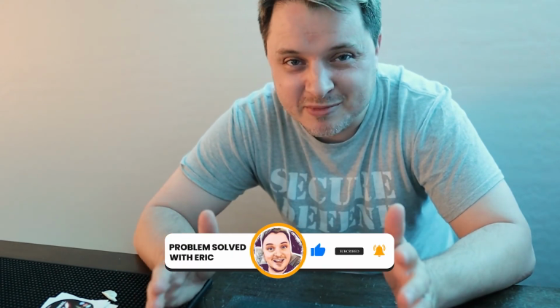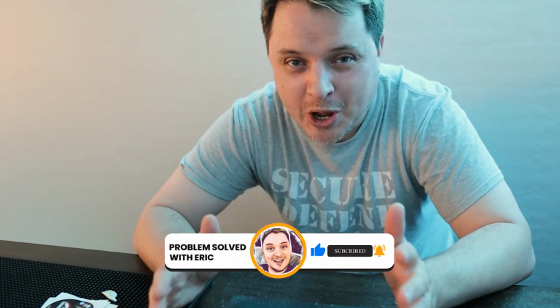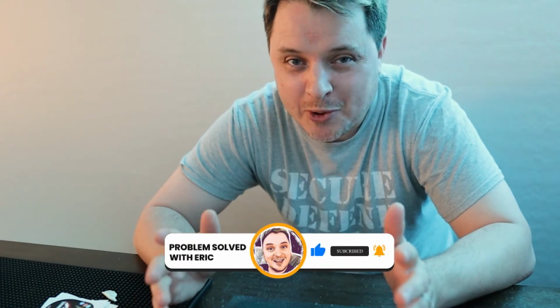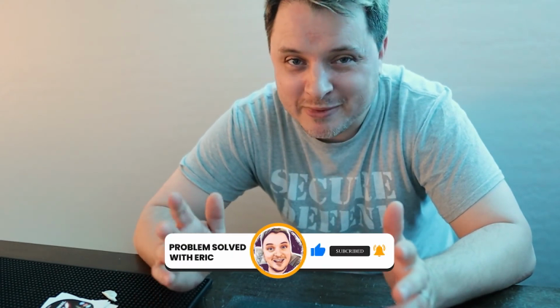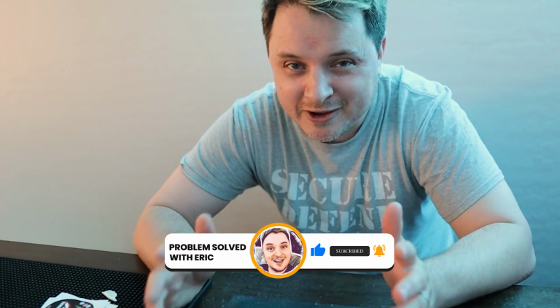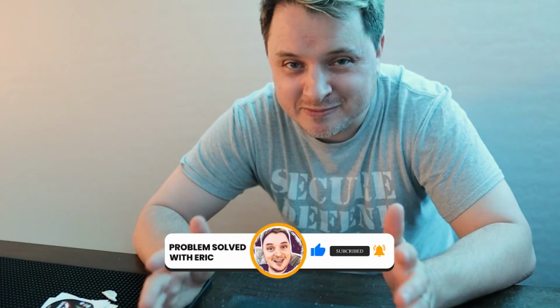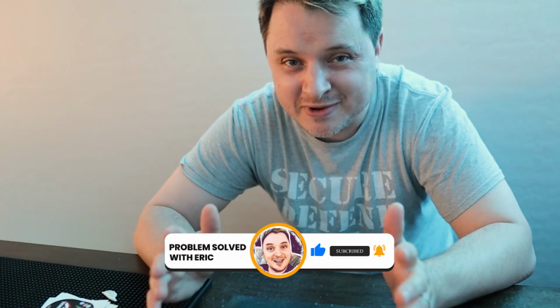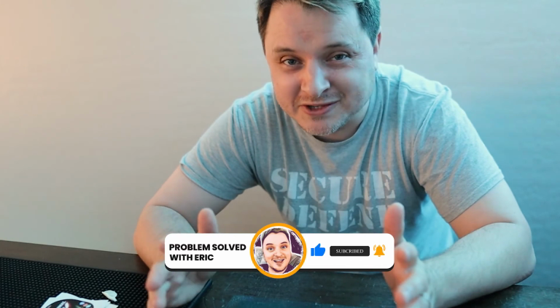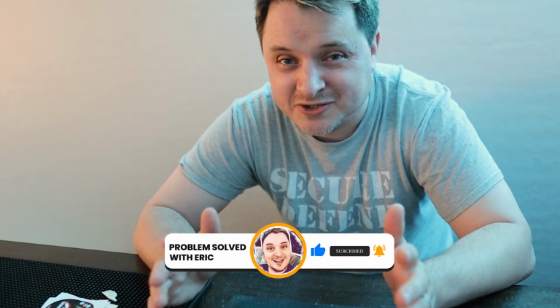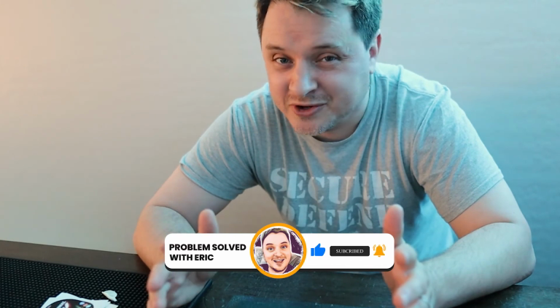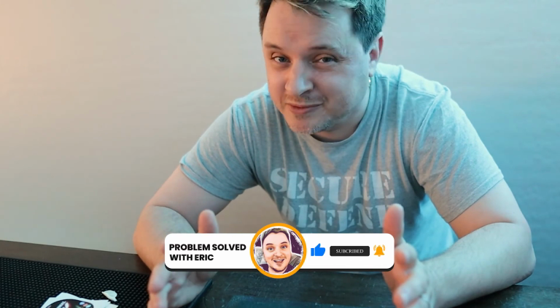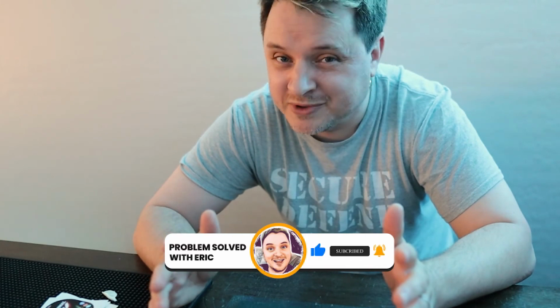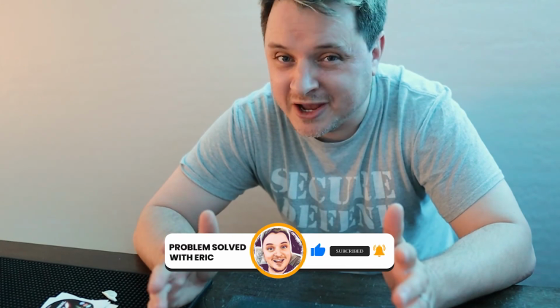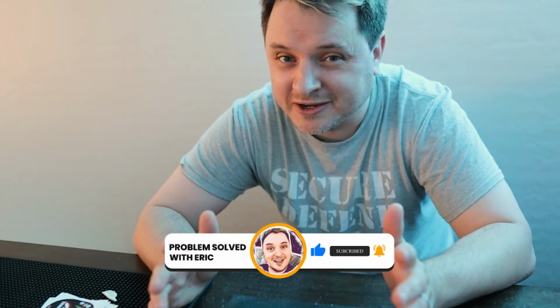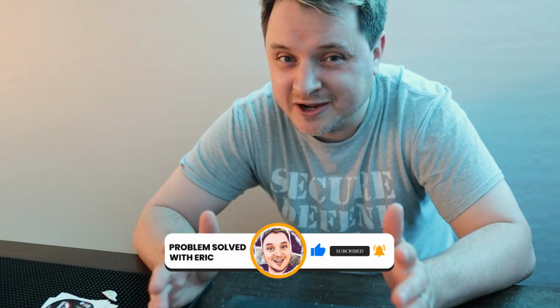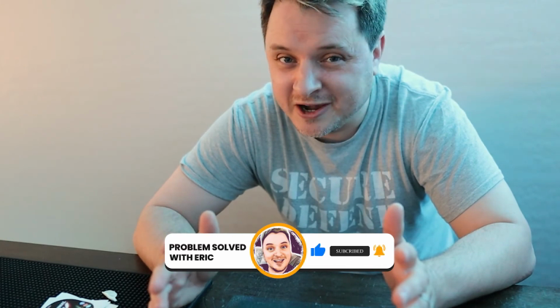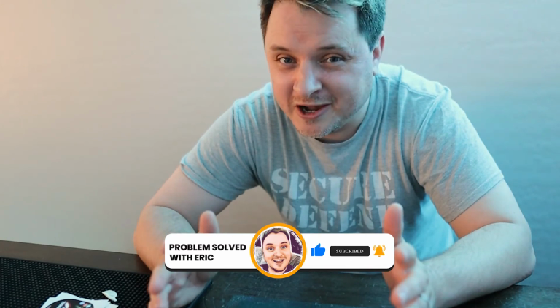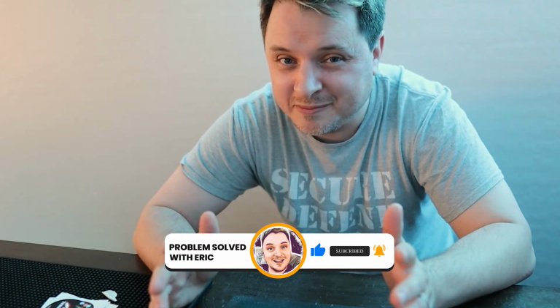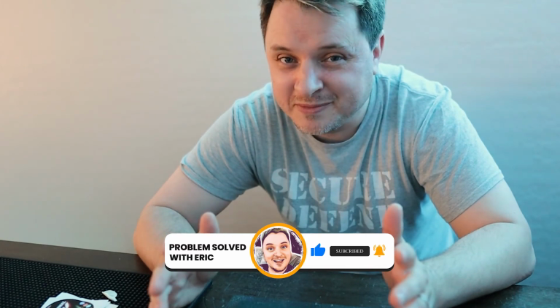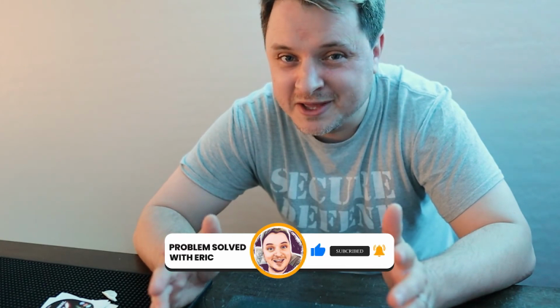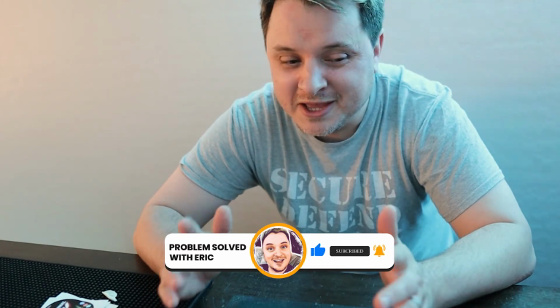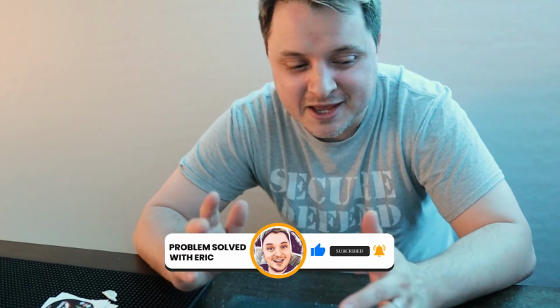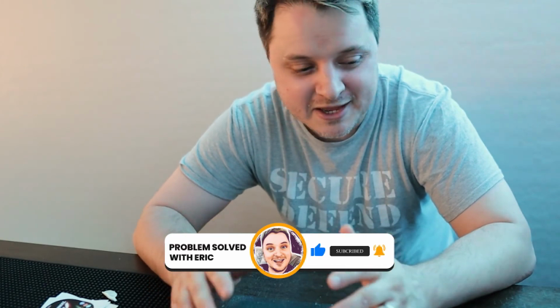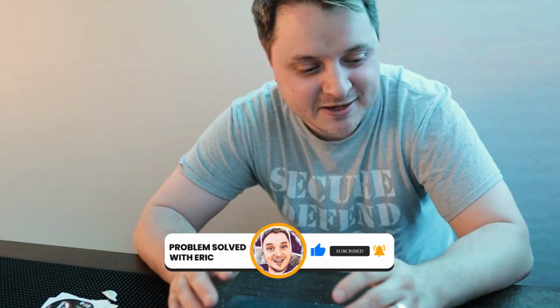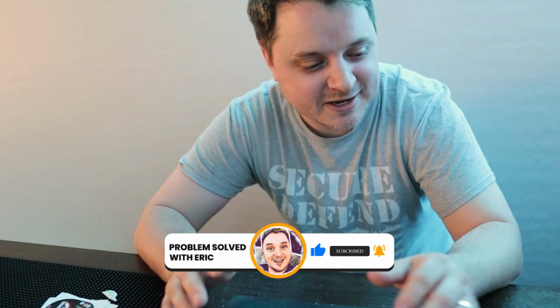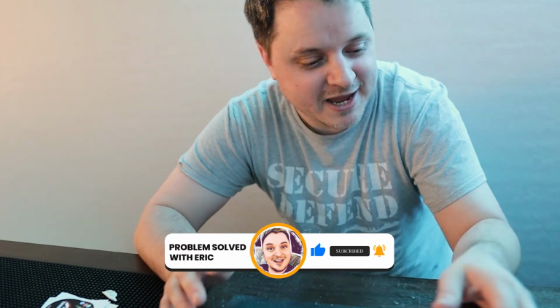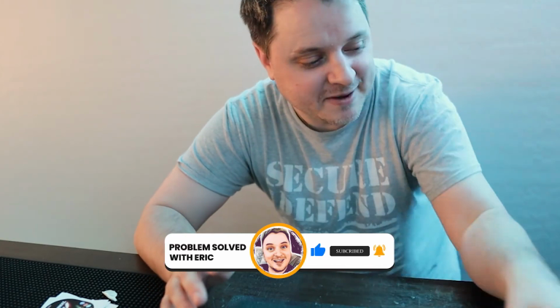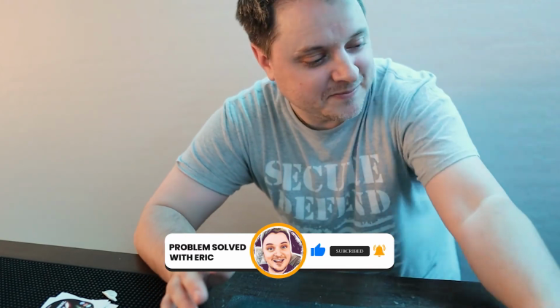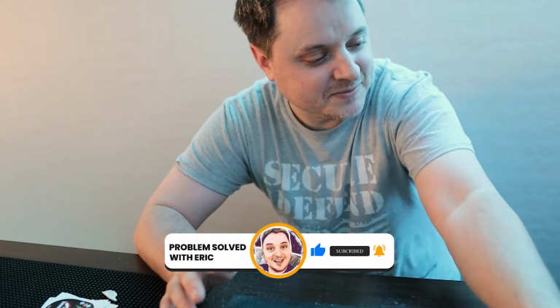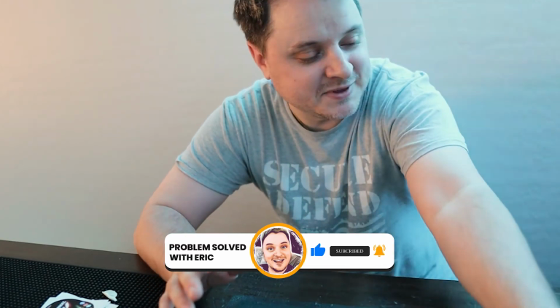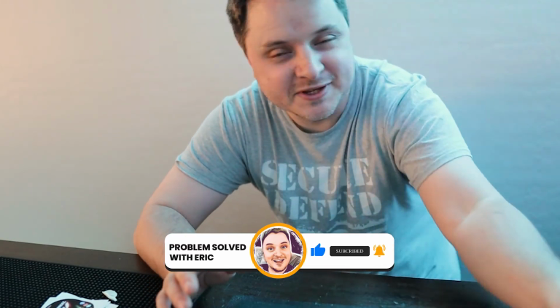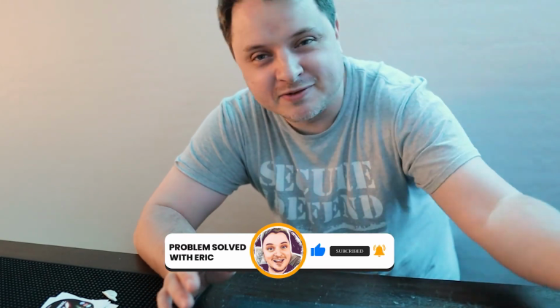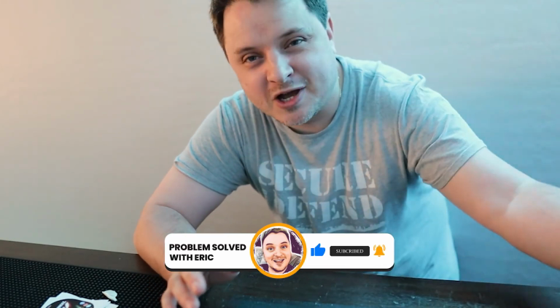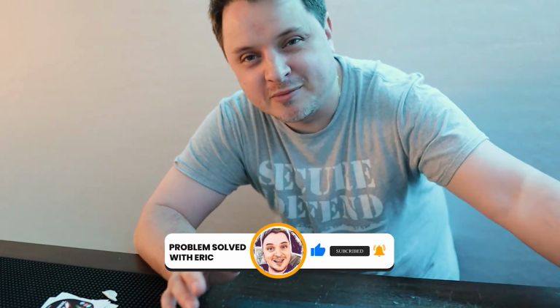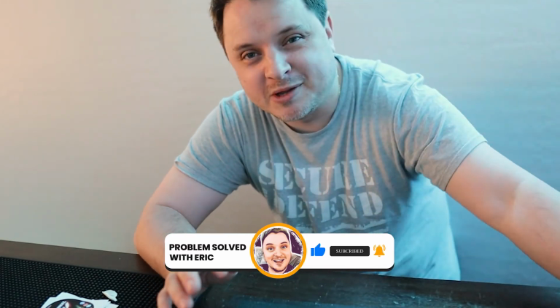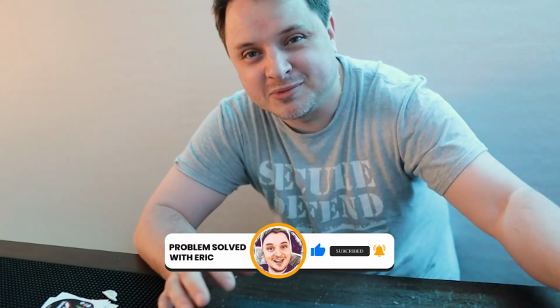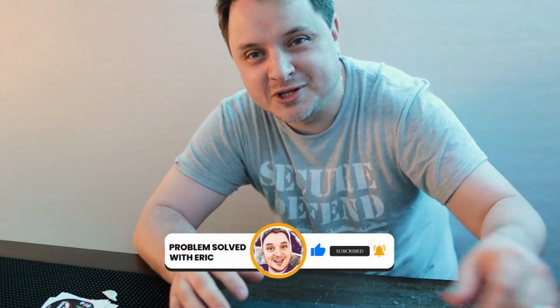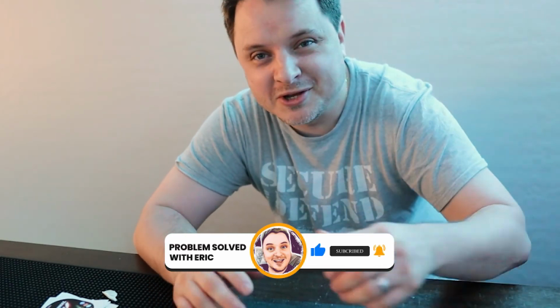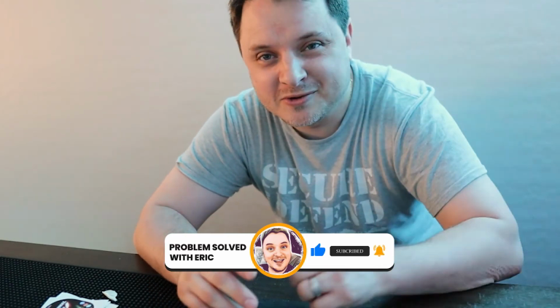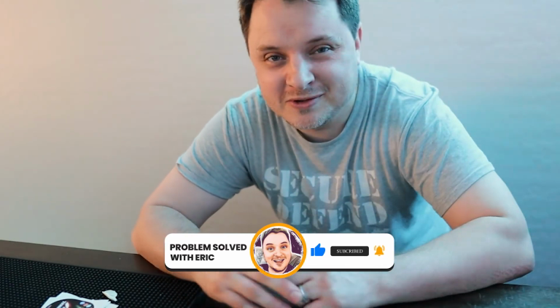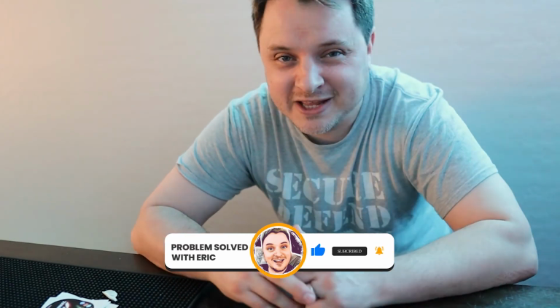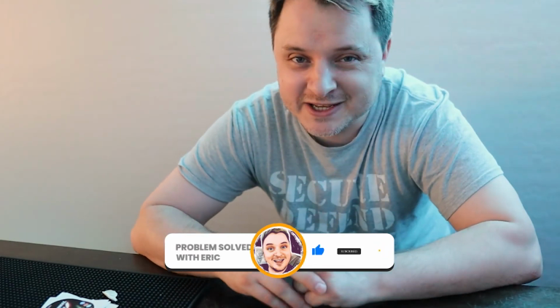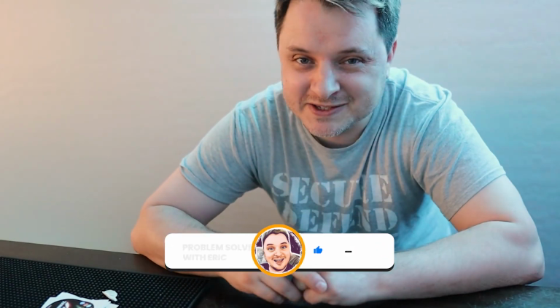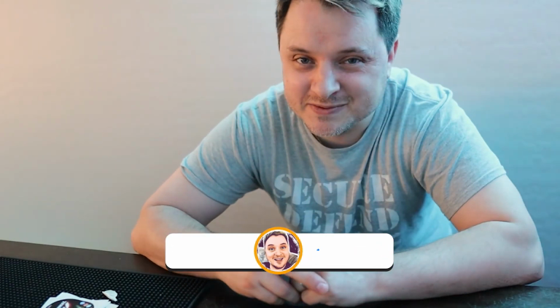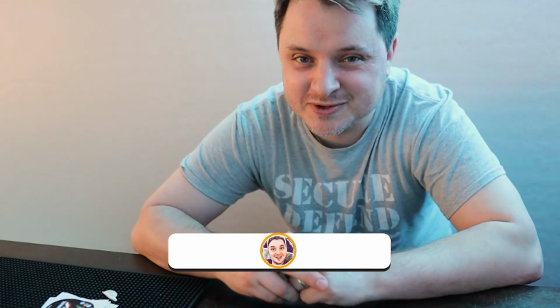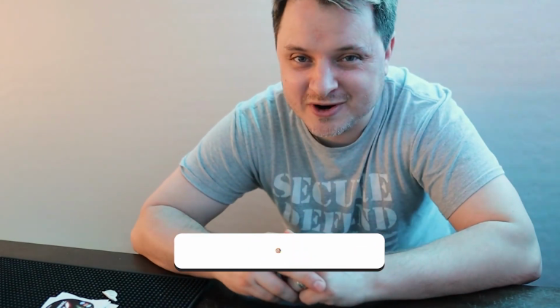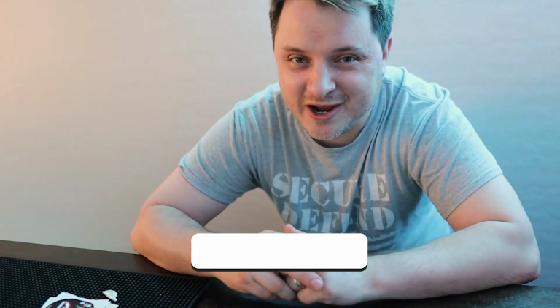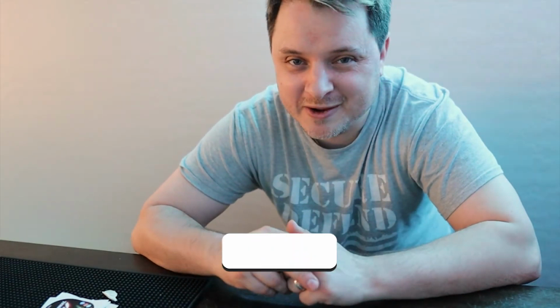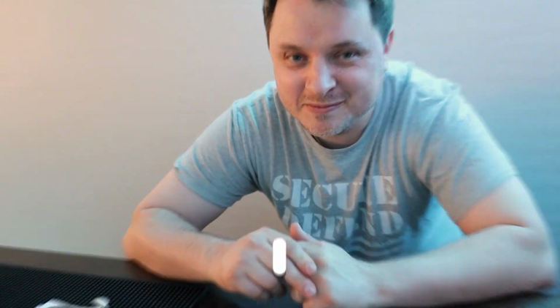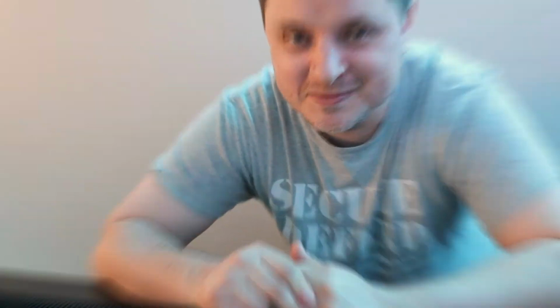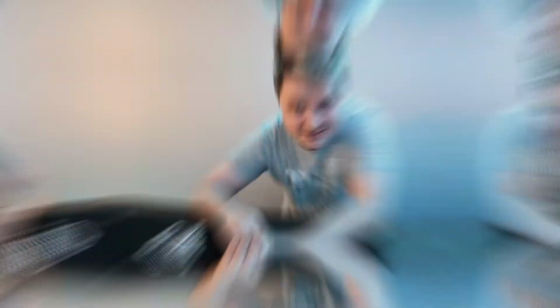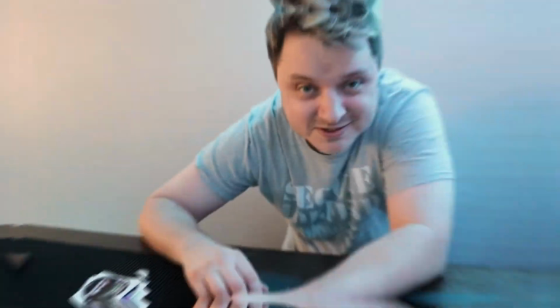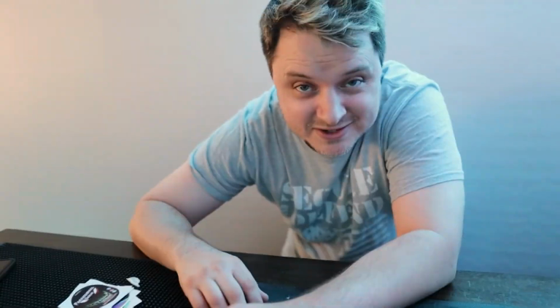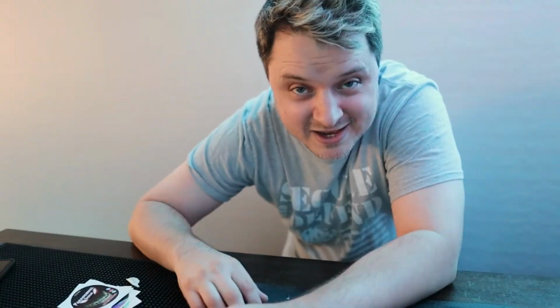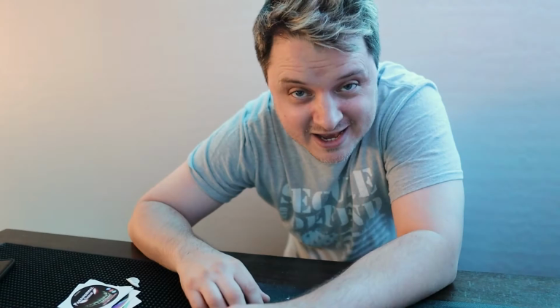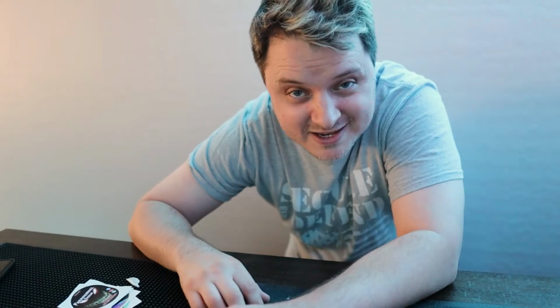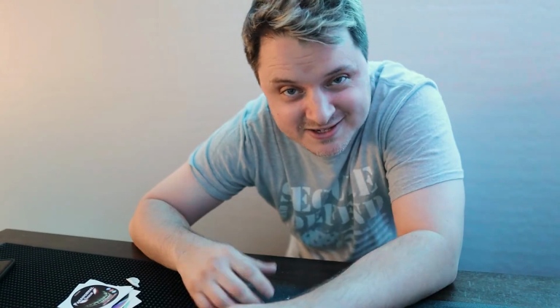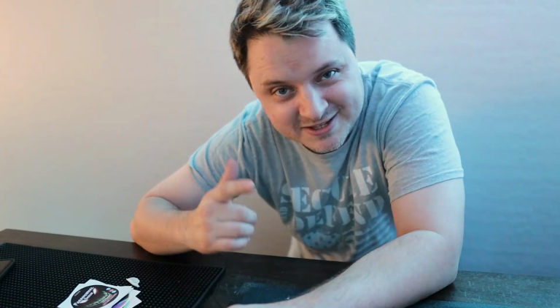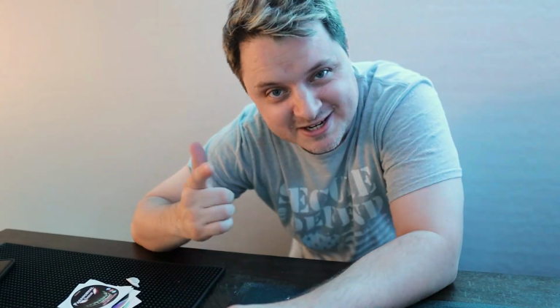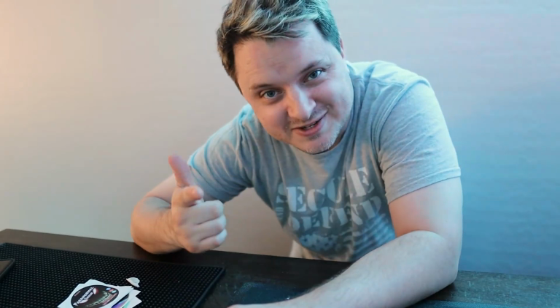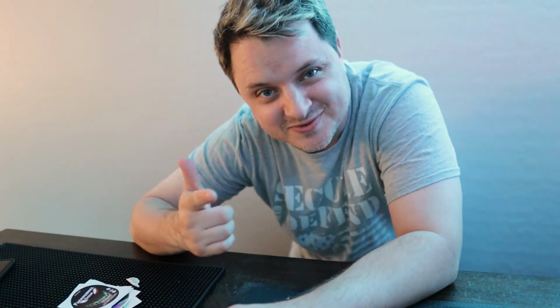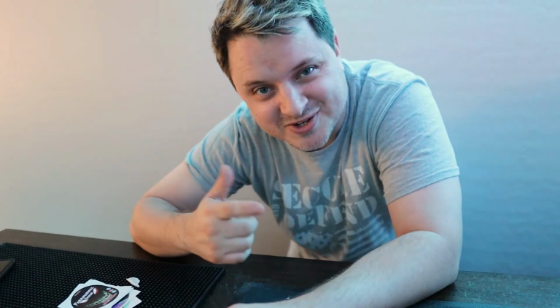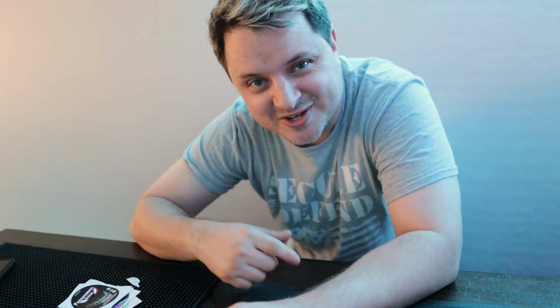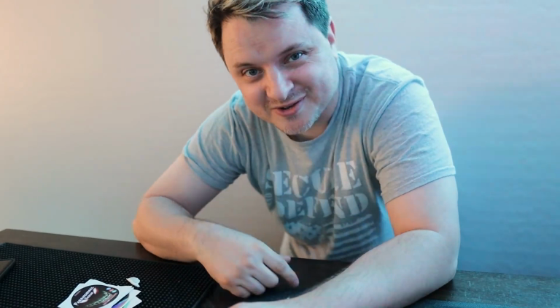Go check them out at mountainmanscrub.com. Leave a comment below, like and subscribe — see you guys on the next video.